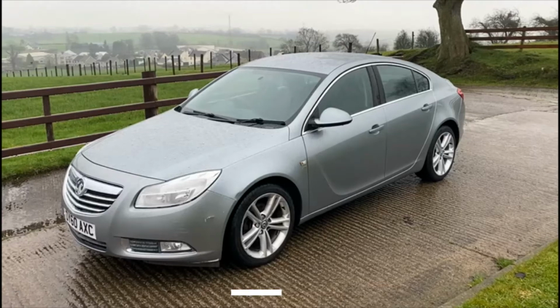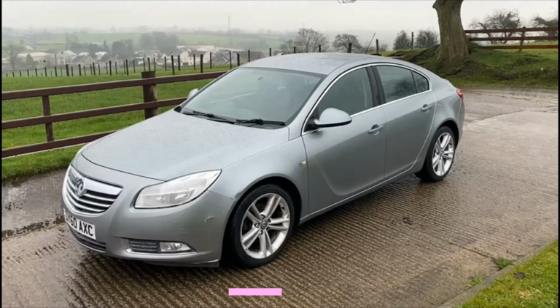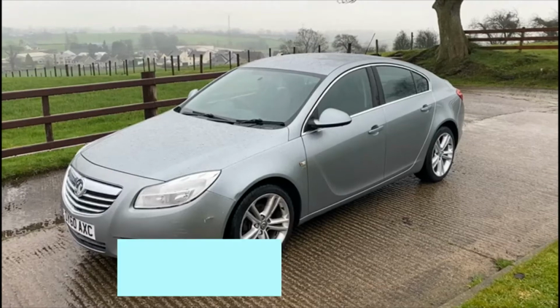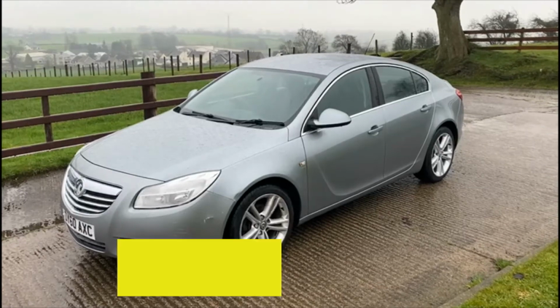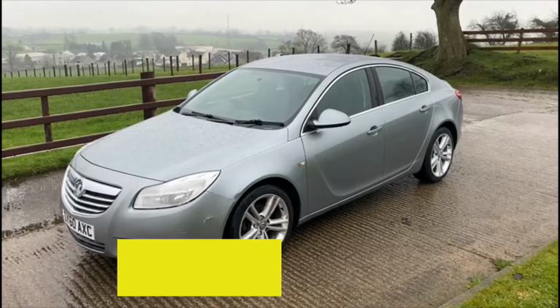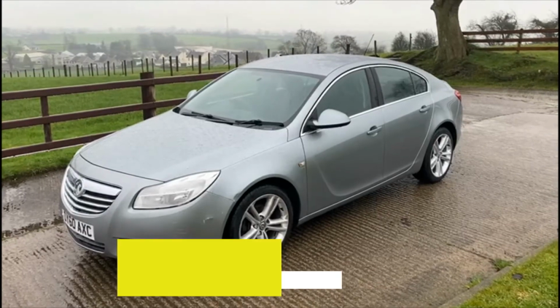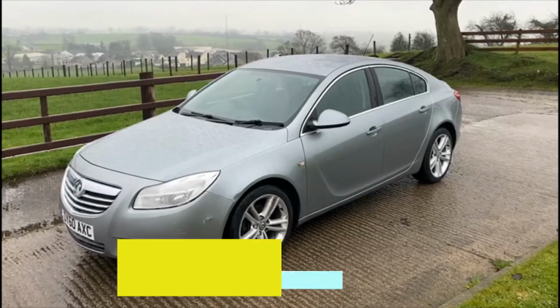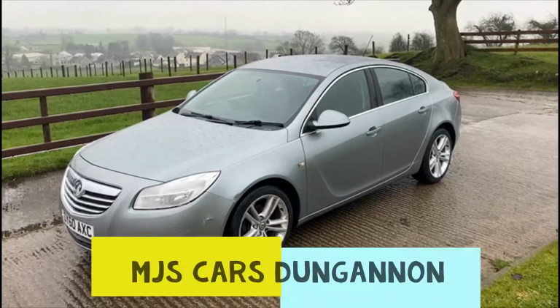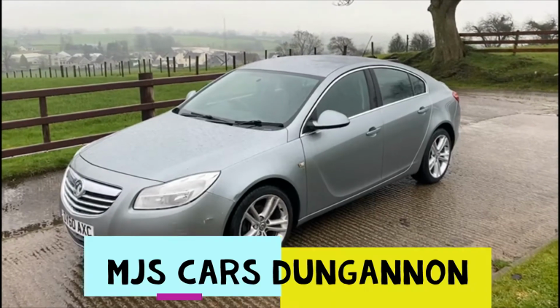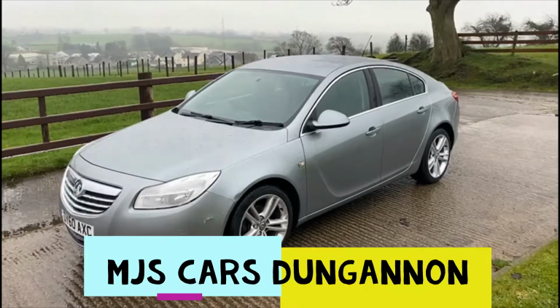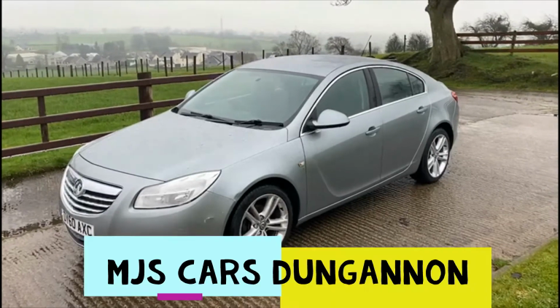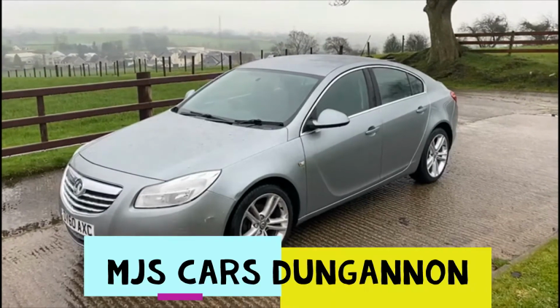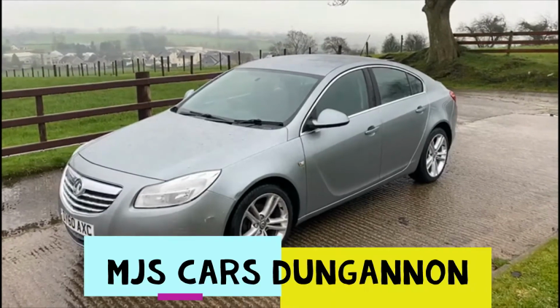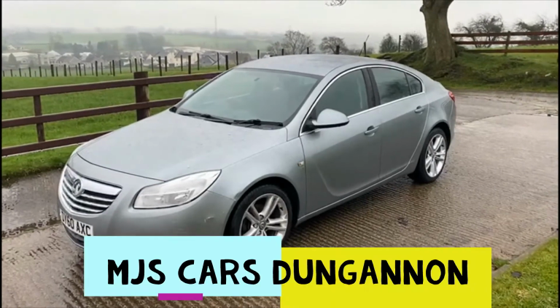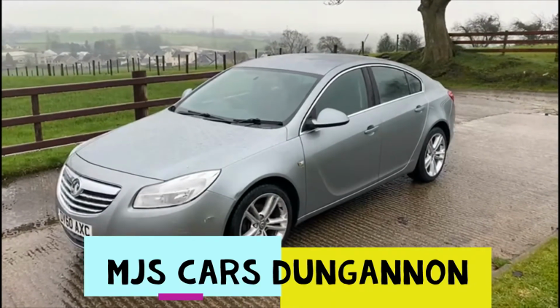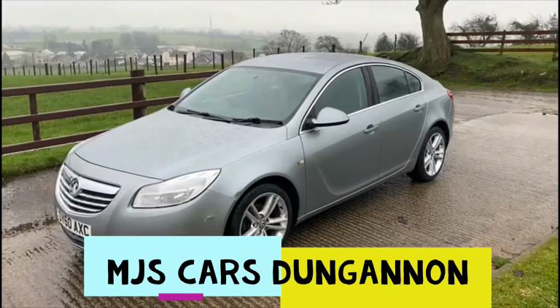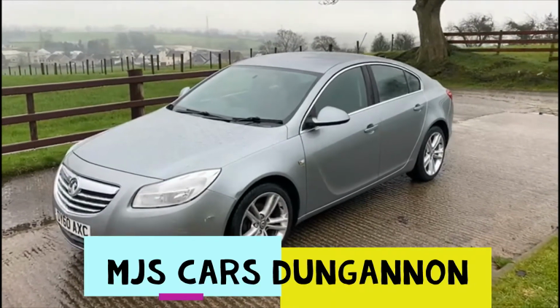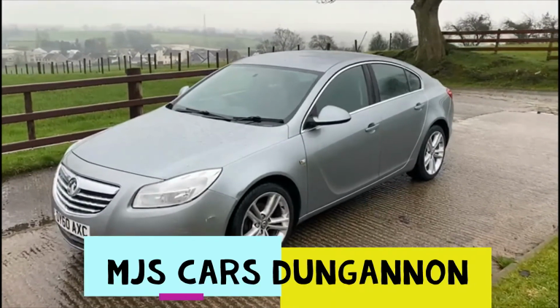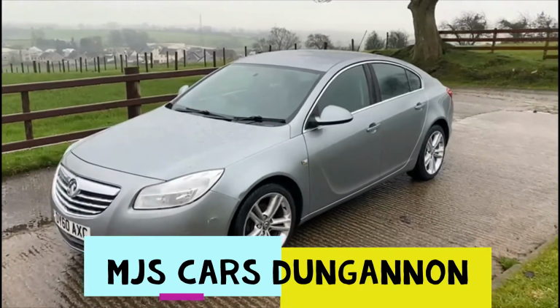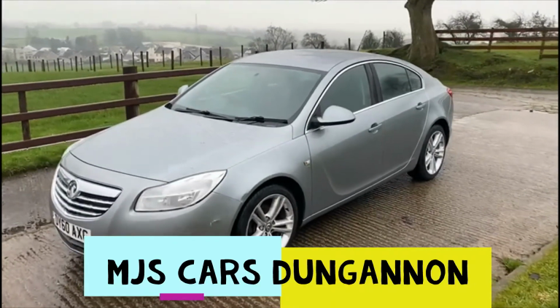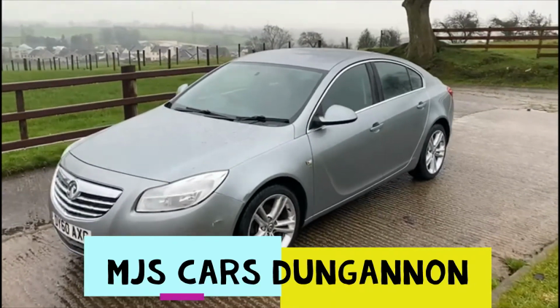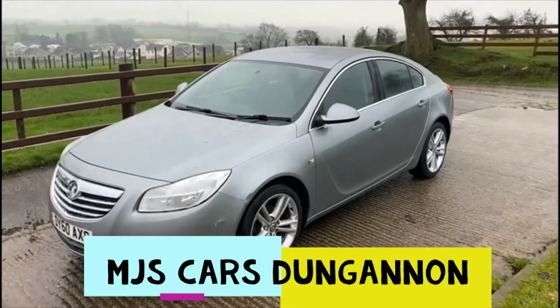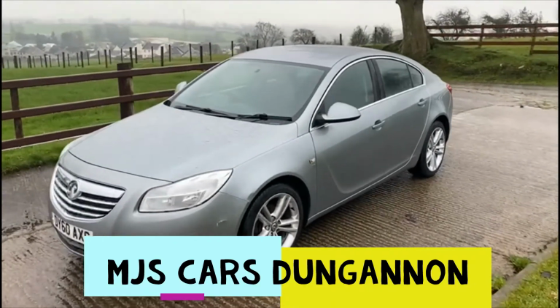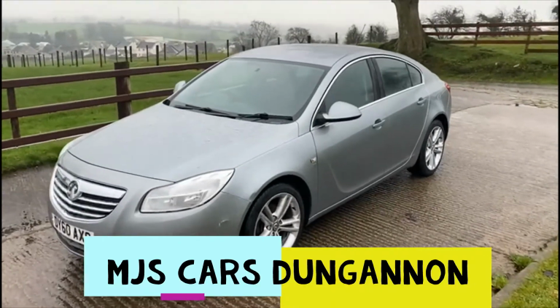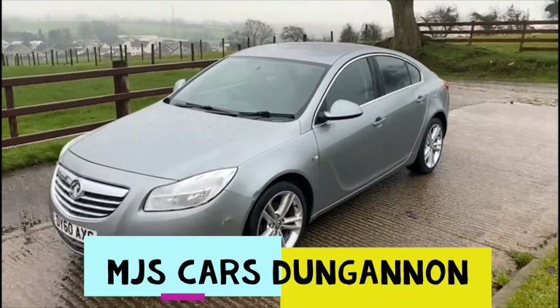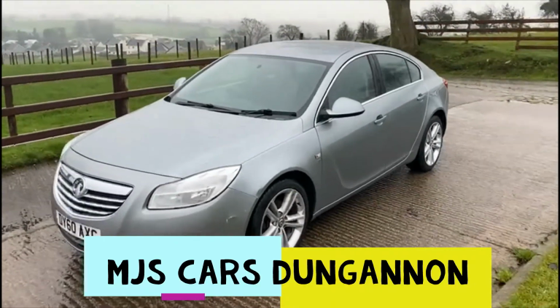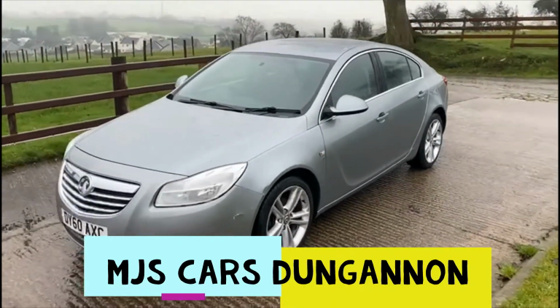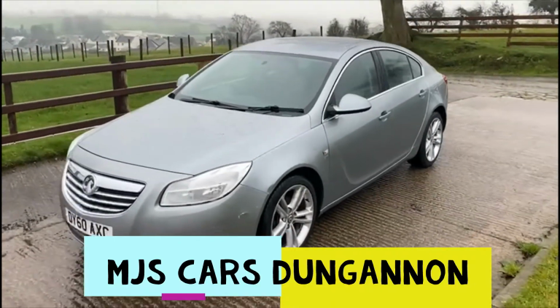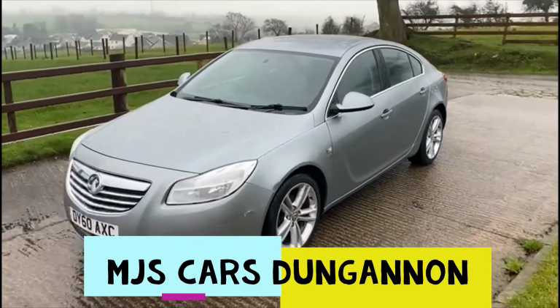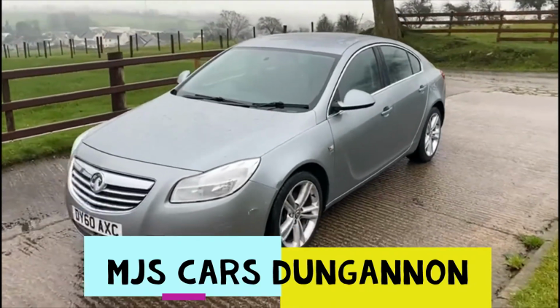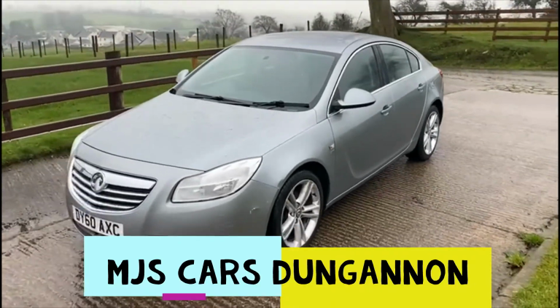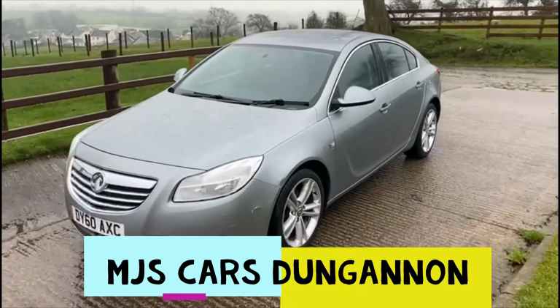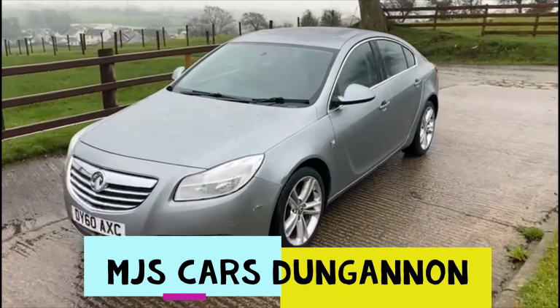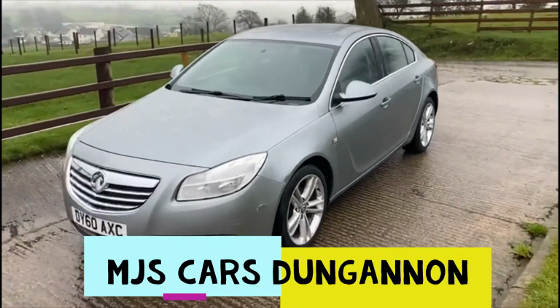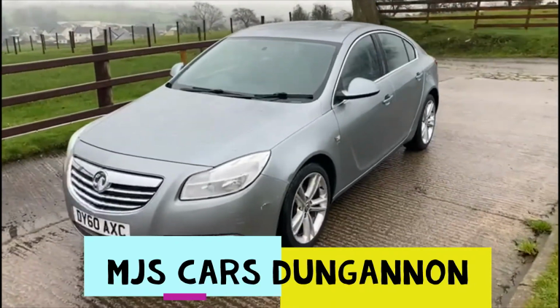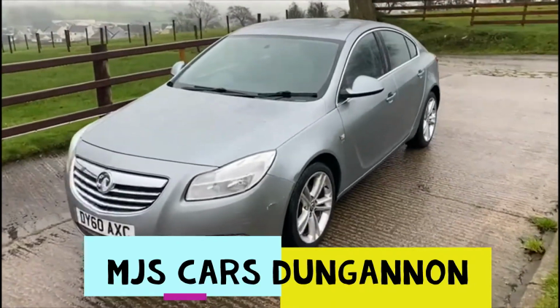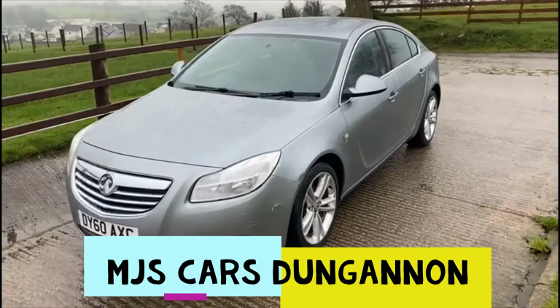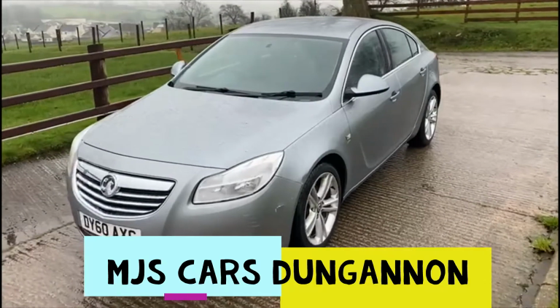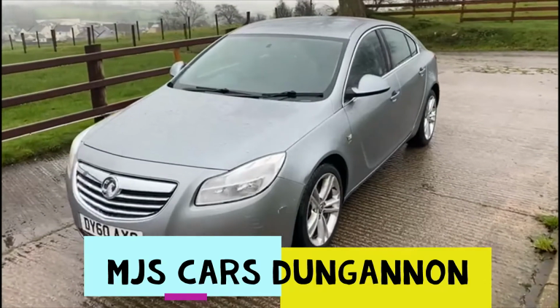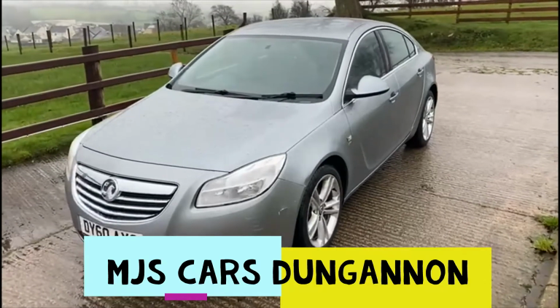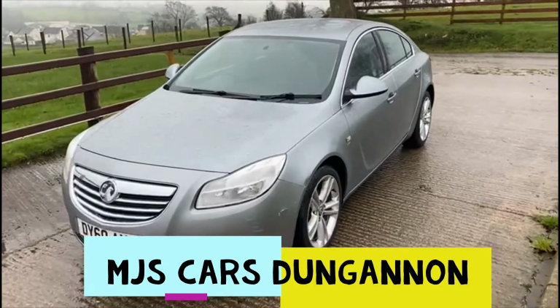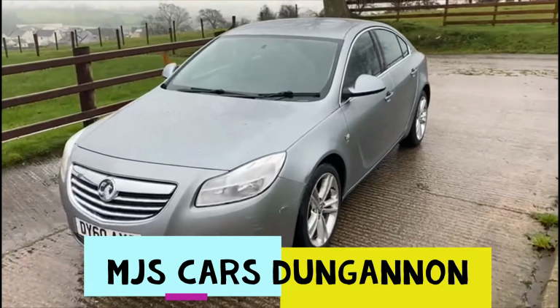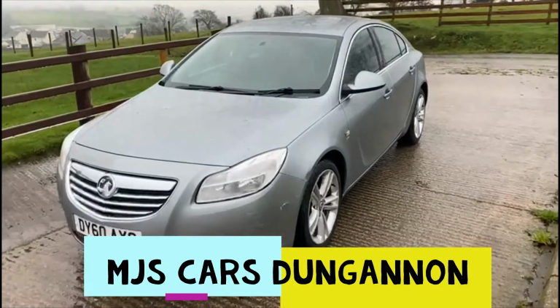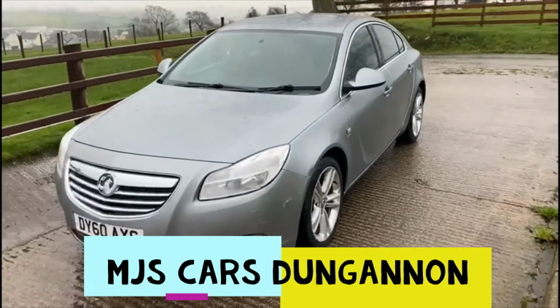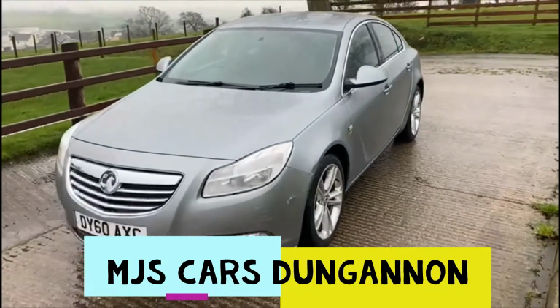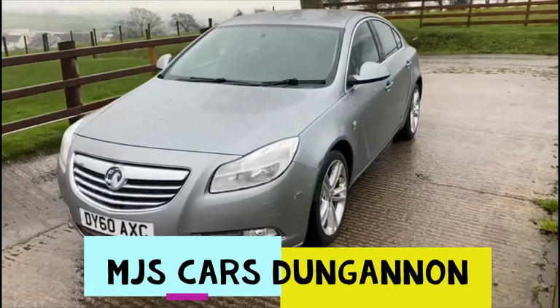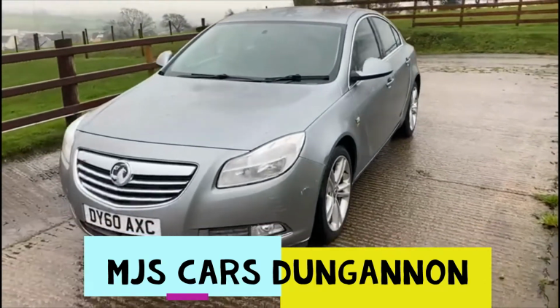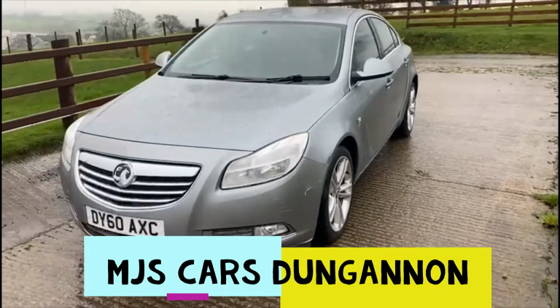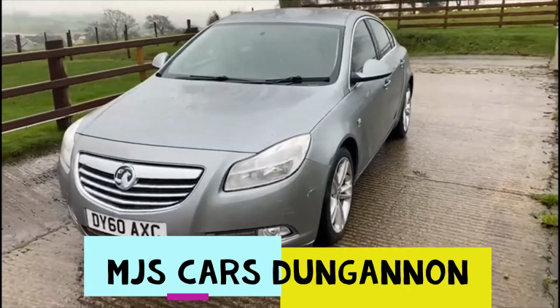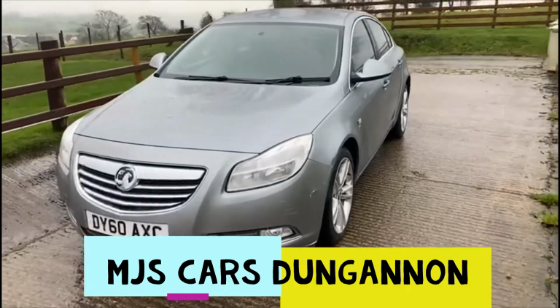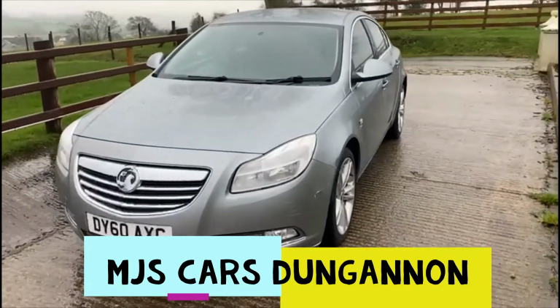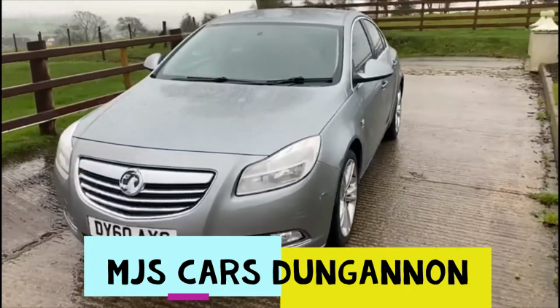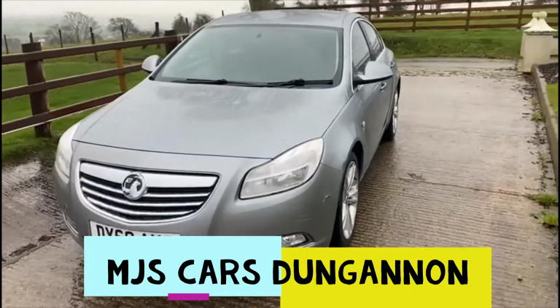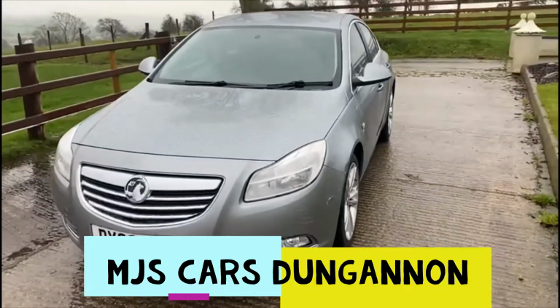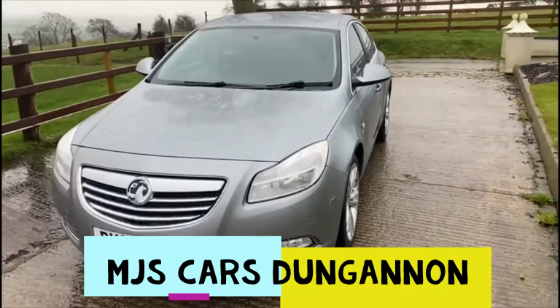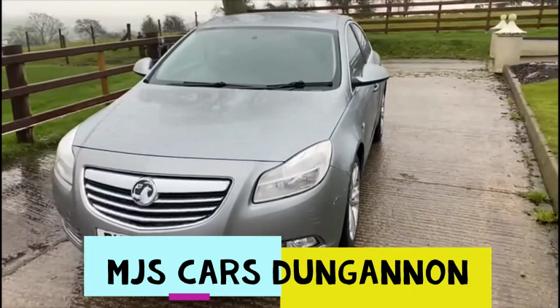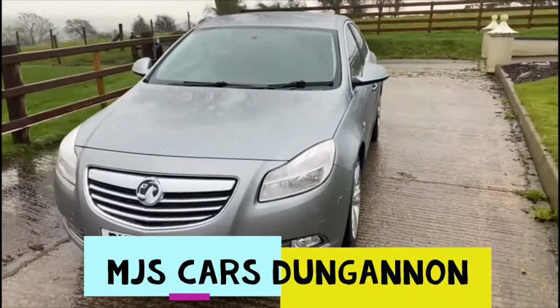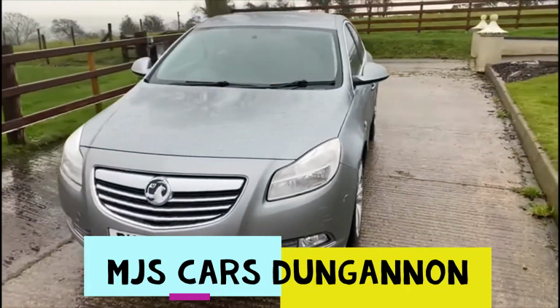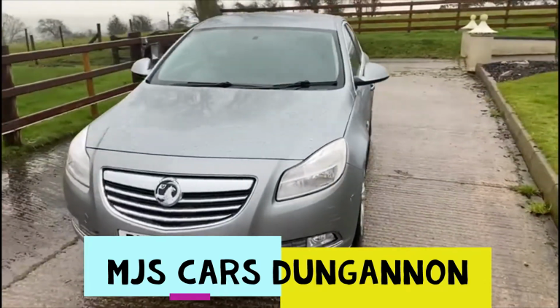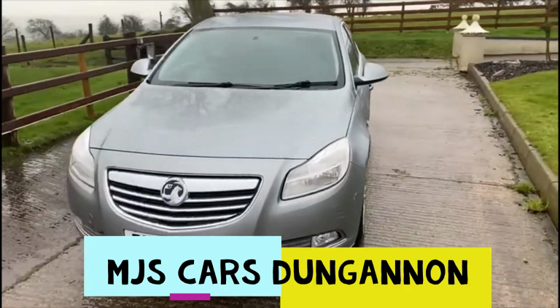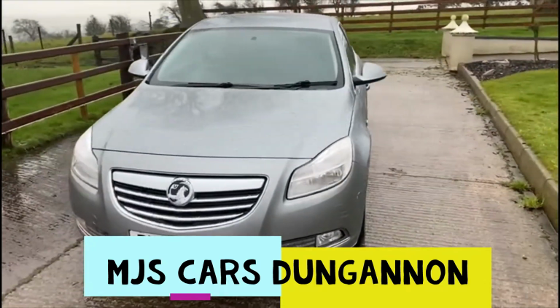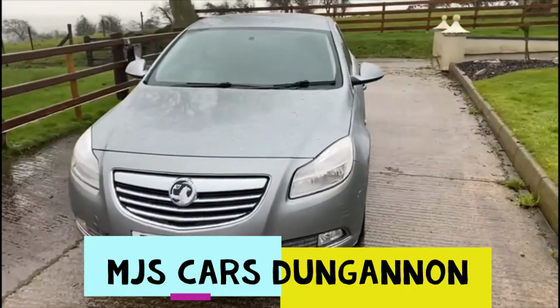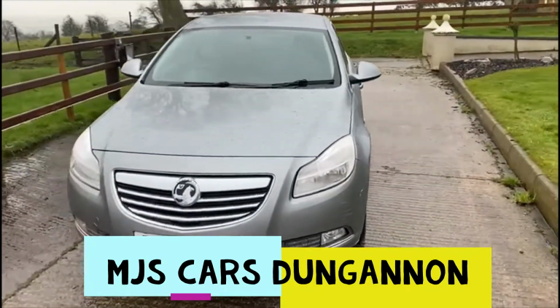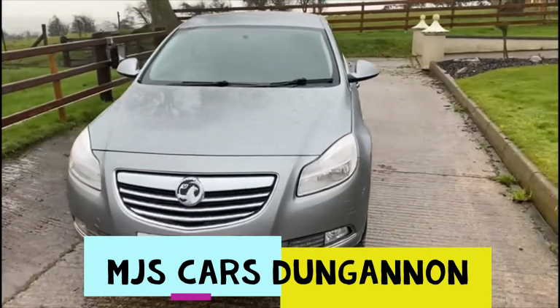Hello everyone, here we have a Vauxhall Insignia, 2 litre diesel, year 2010.